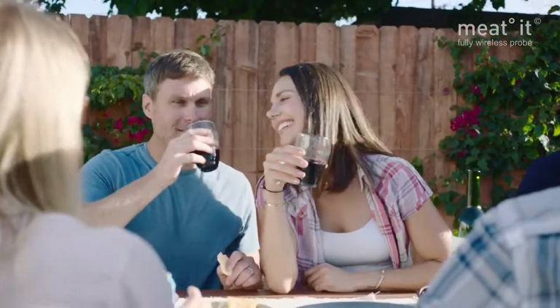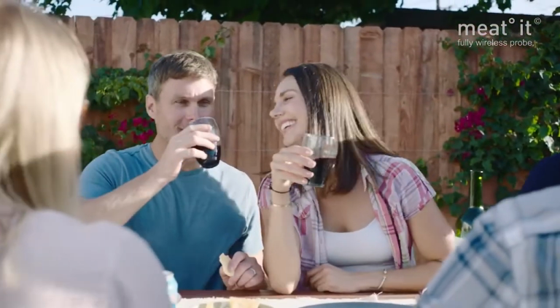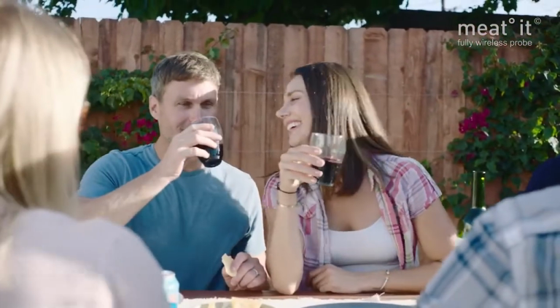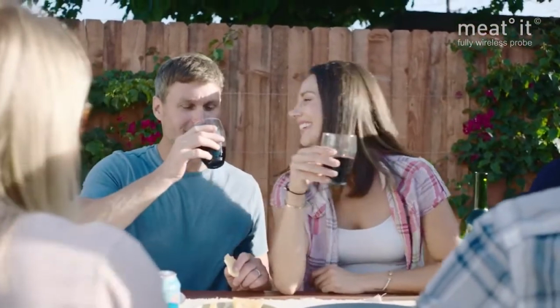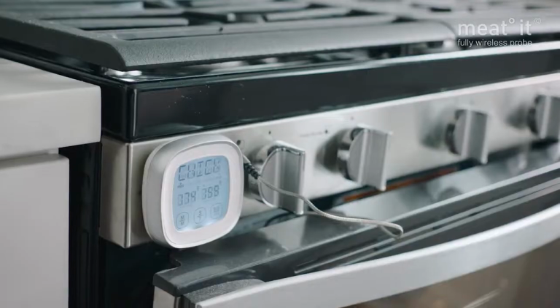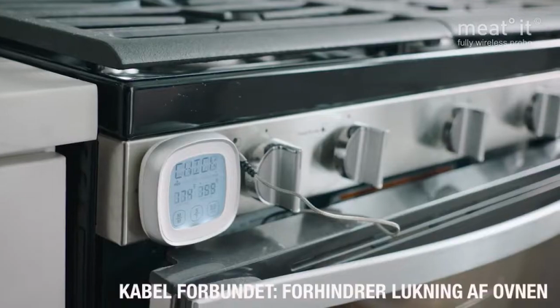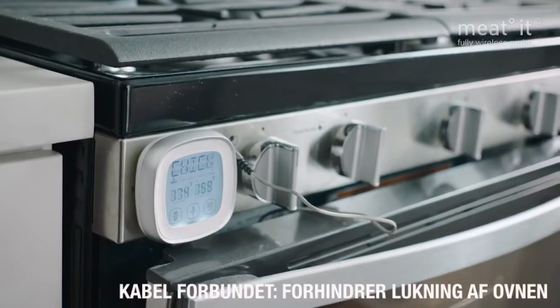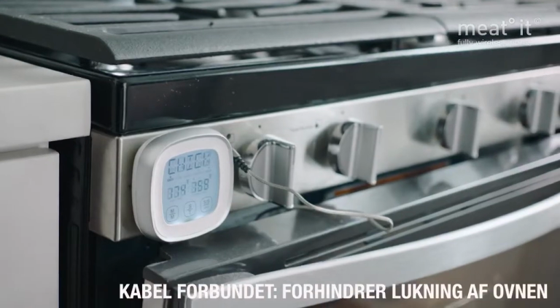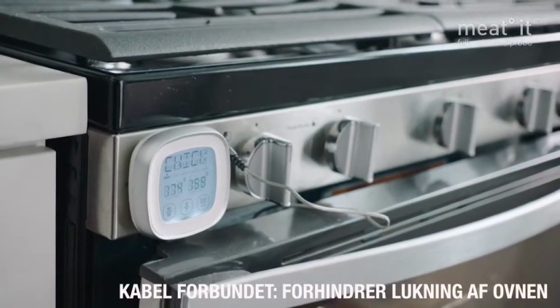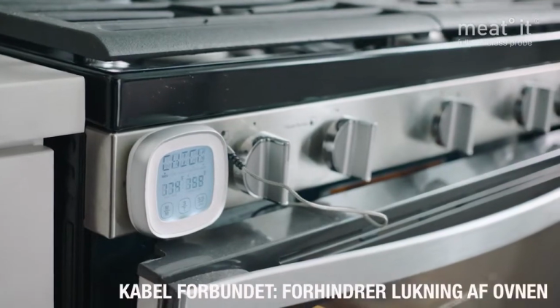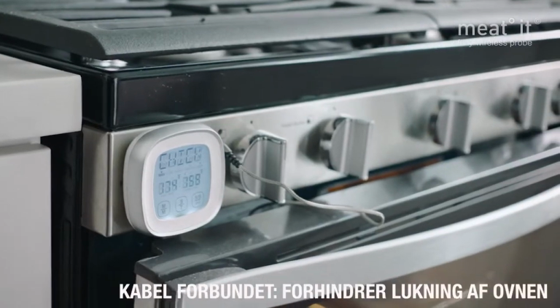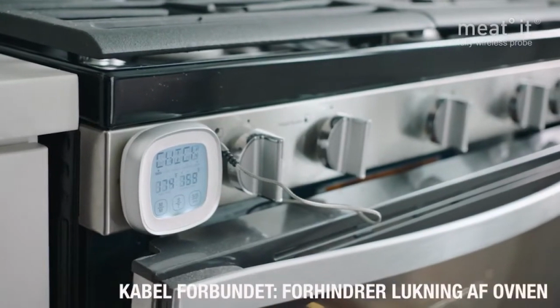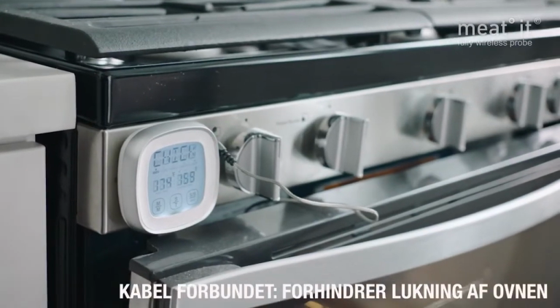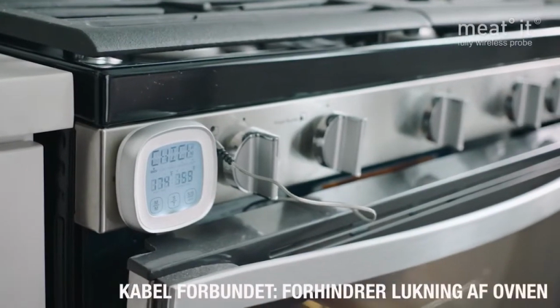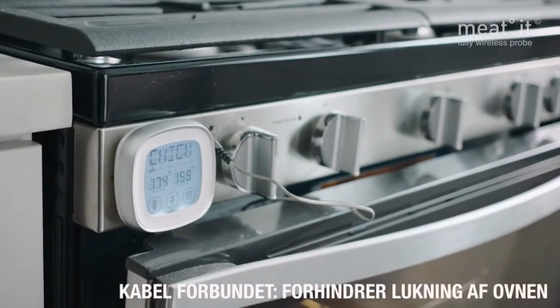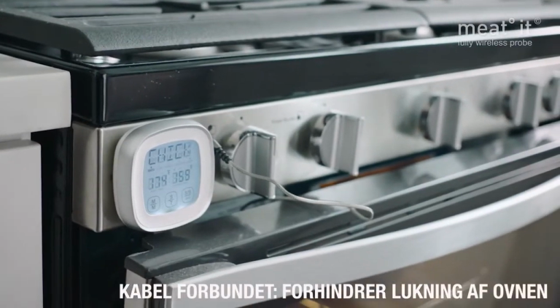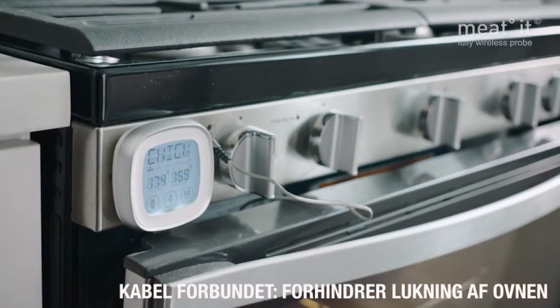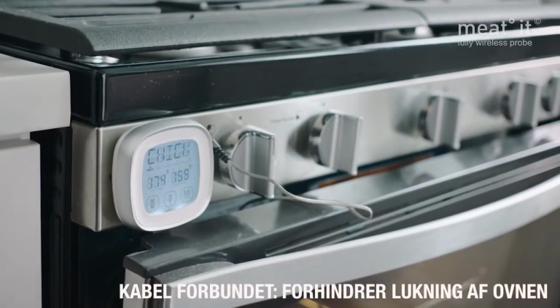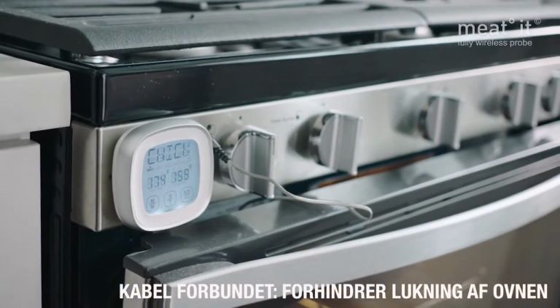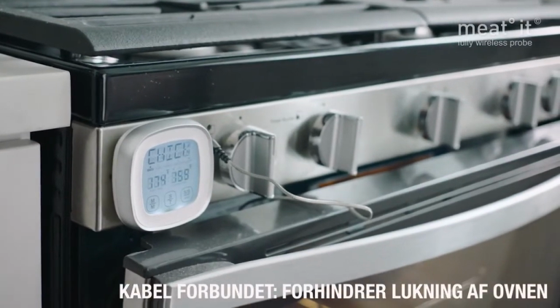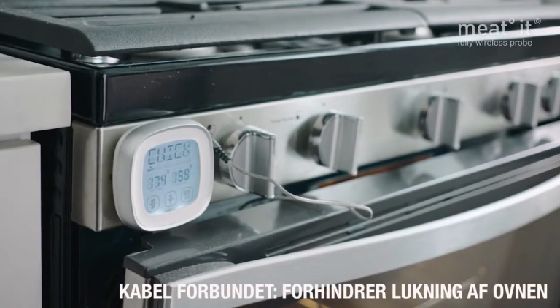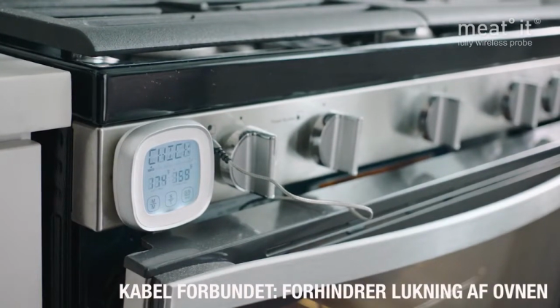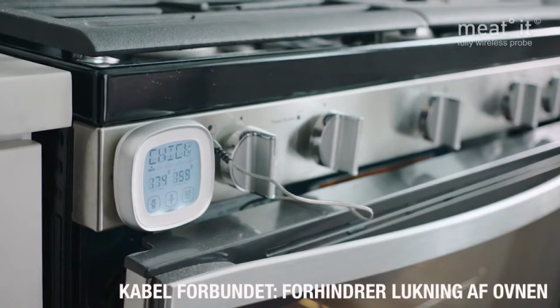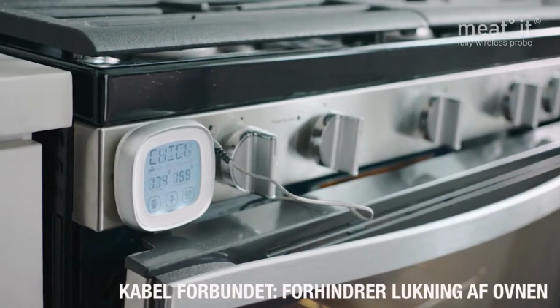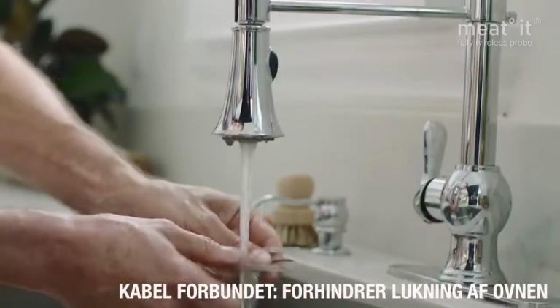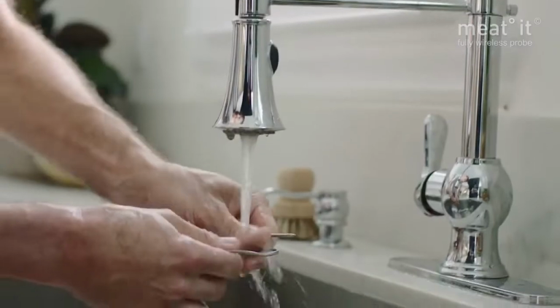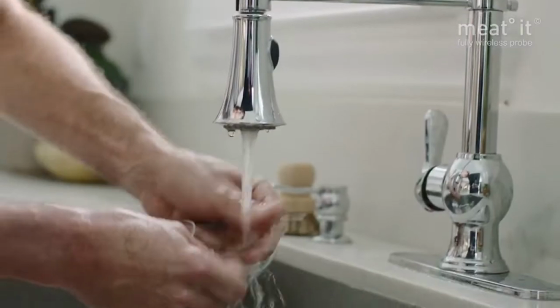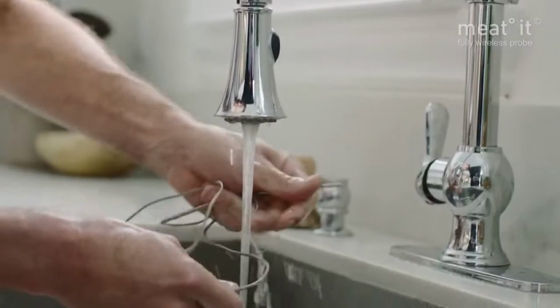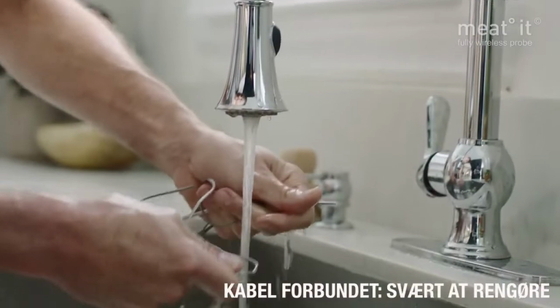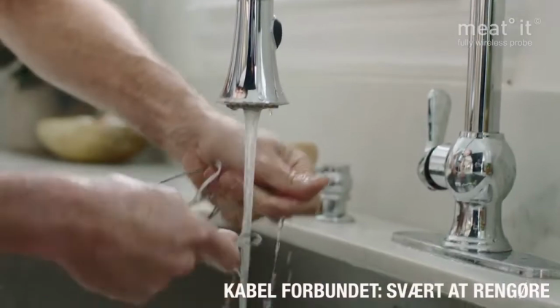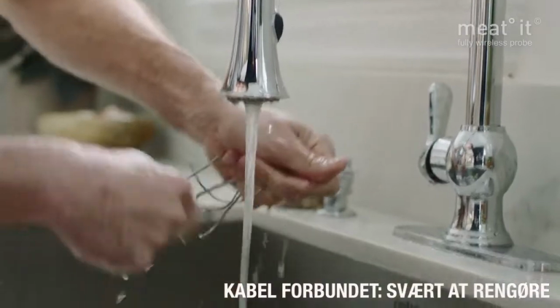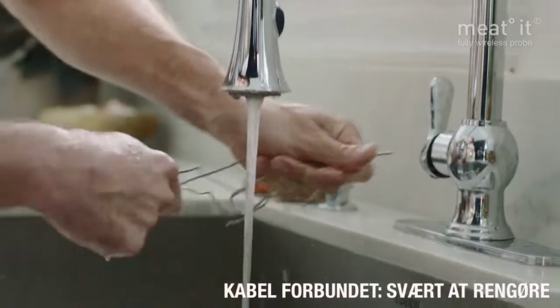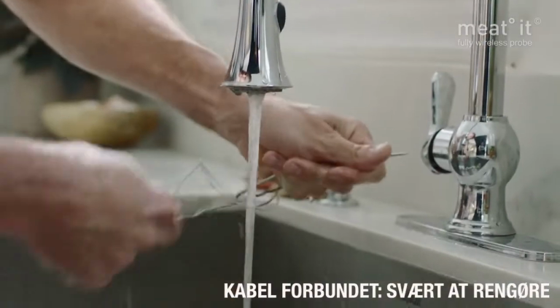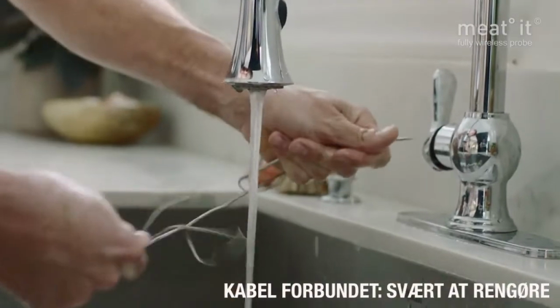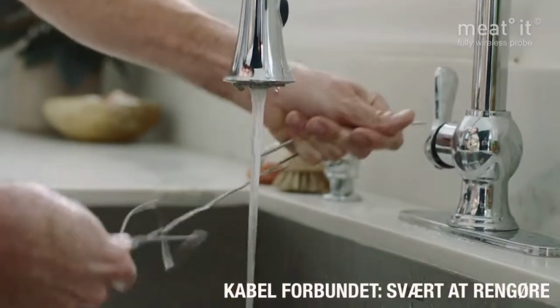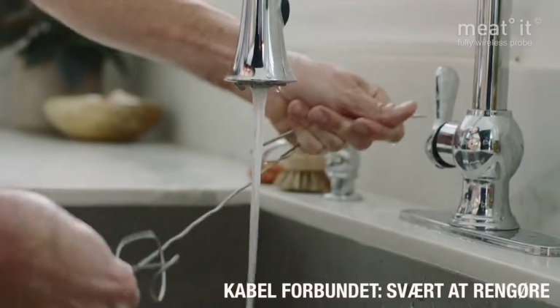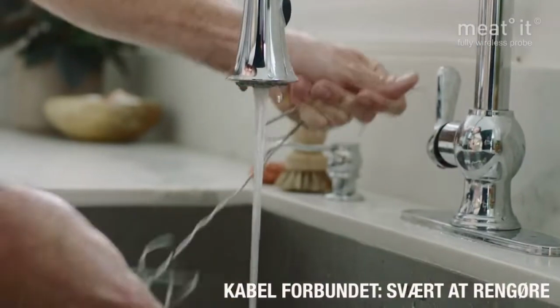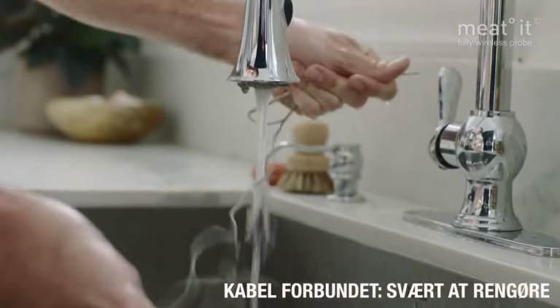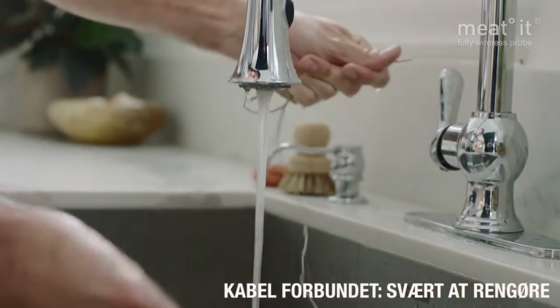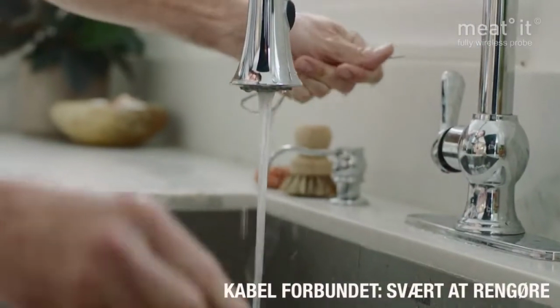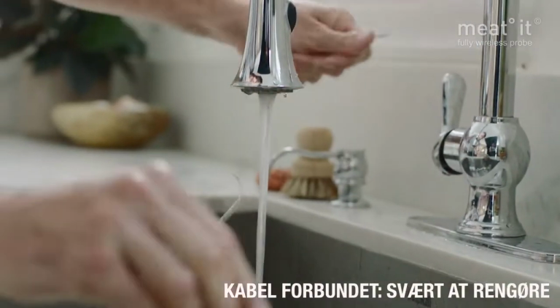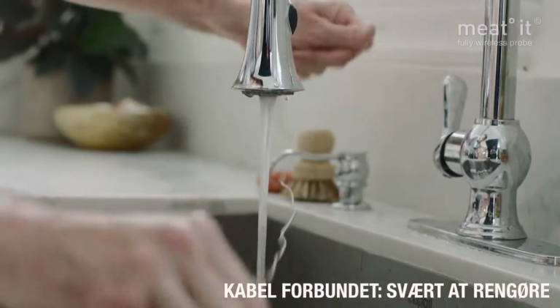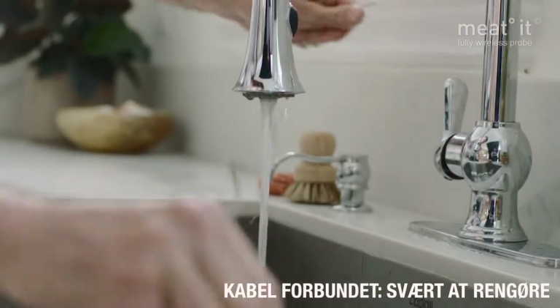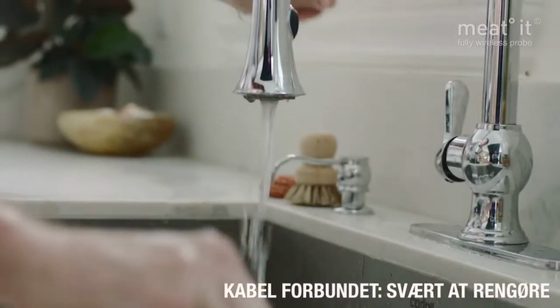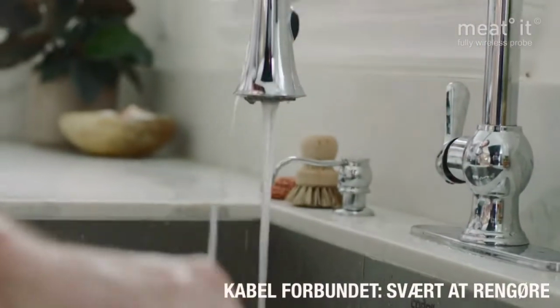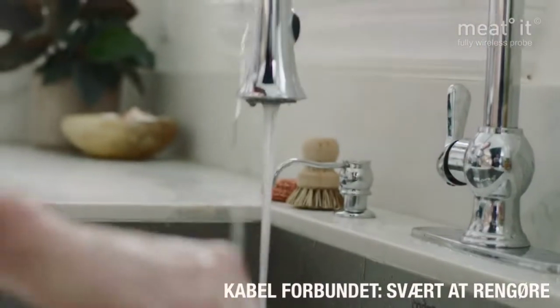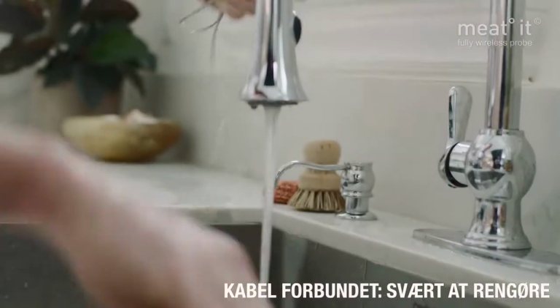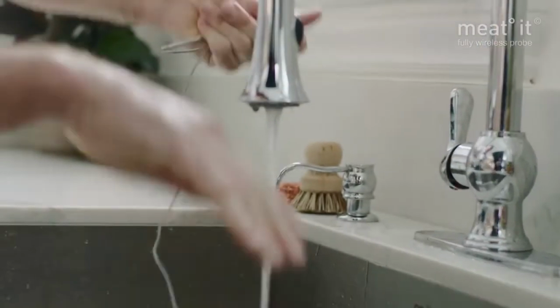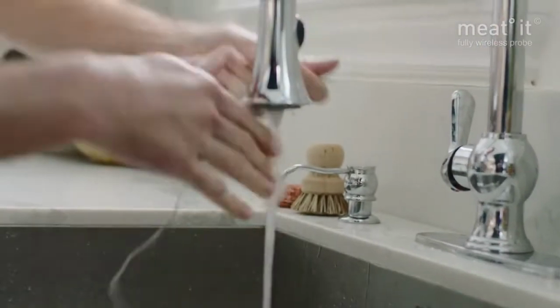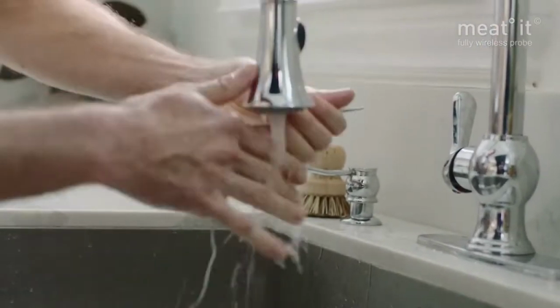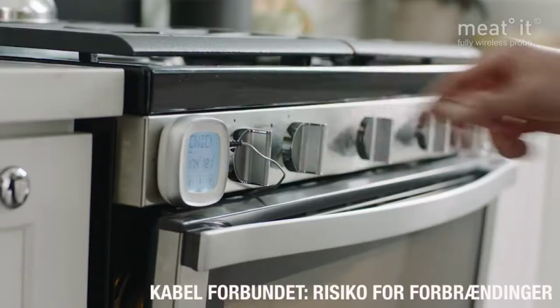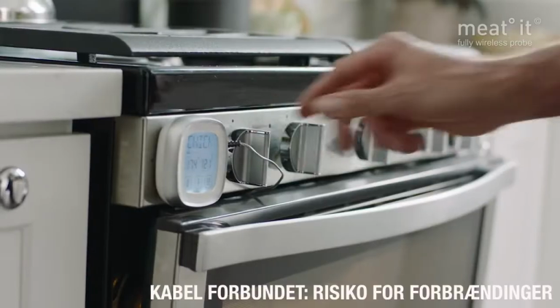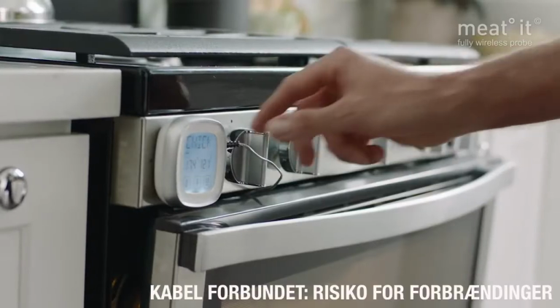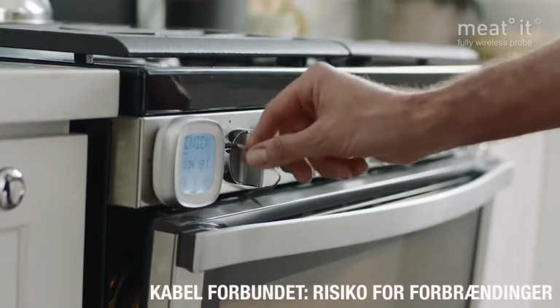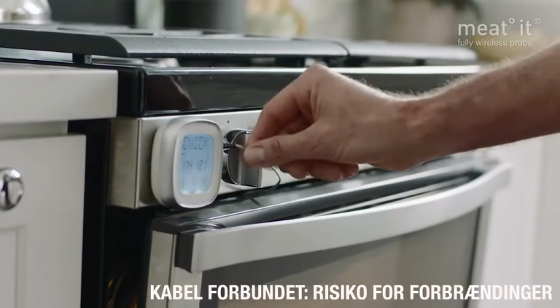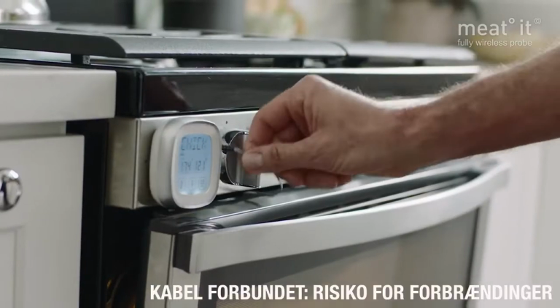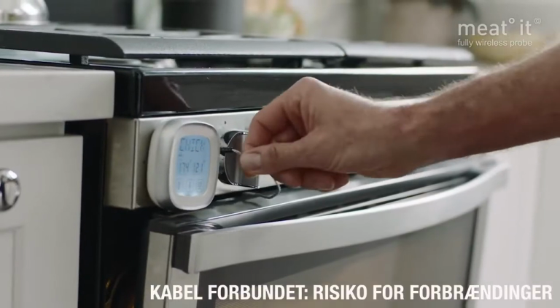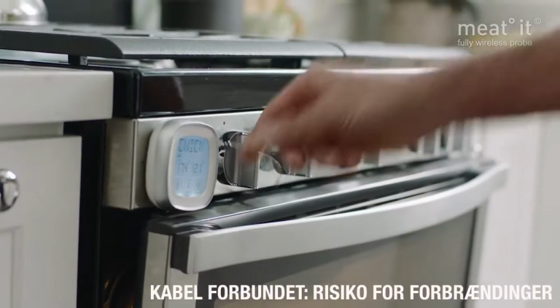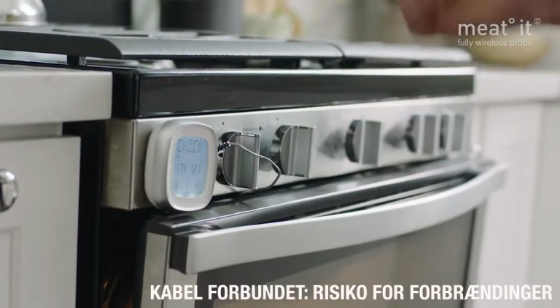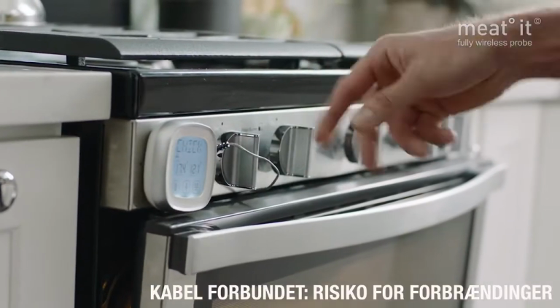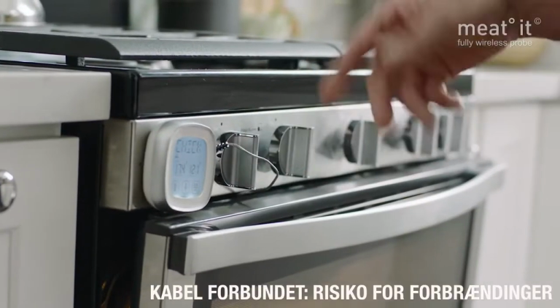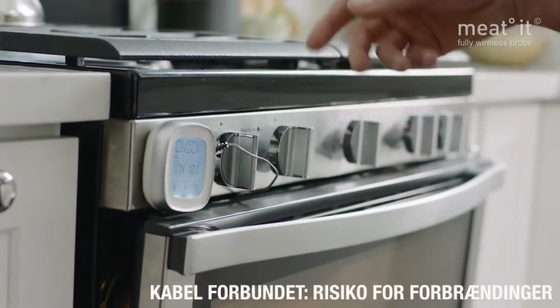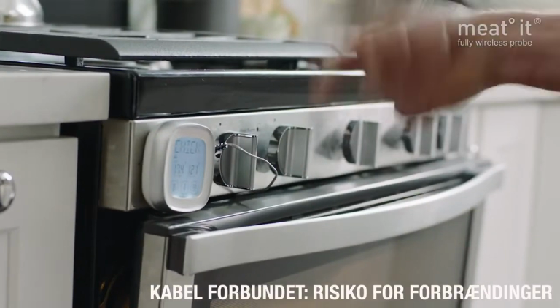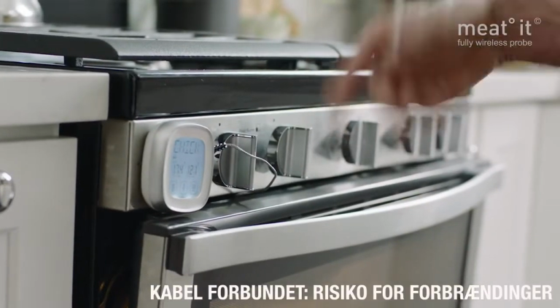While wired probes can help you achieve successful results, cleaning and storing them is a tangled nightmare, not to mention the serious risk of getting burned.